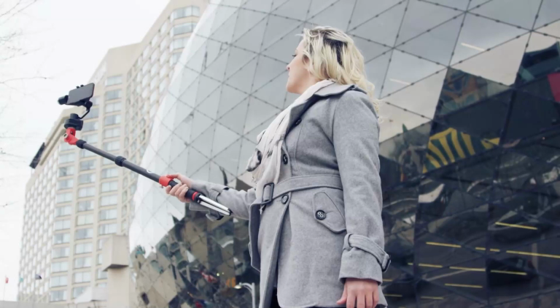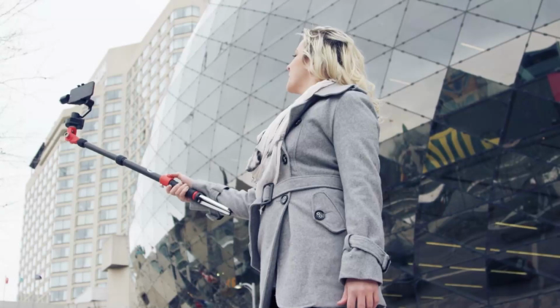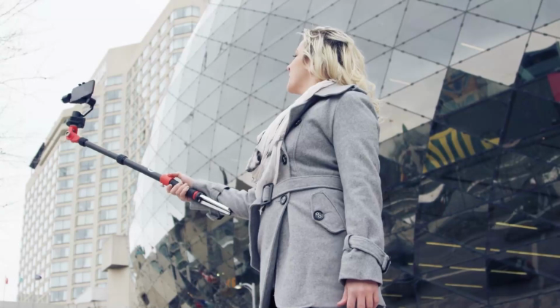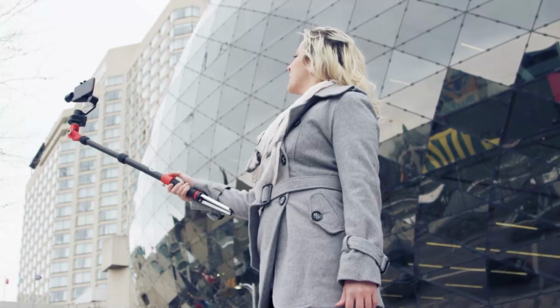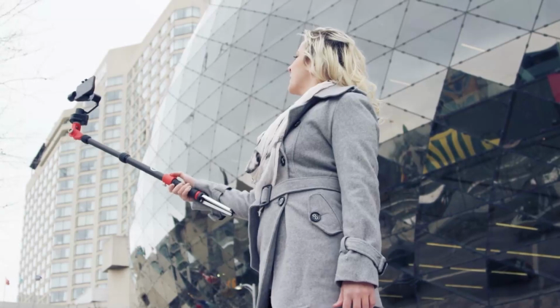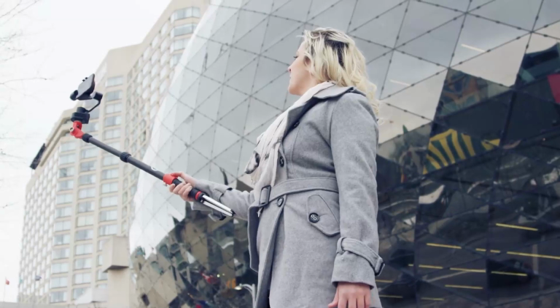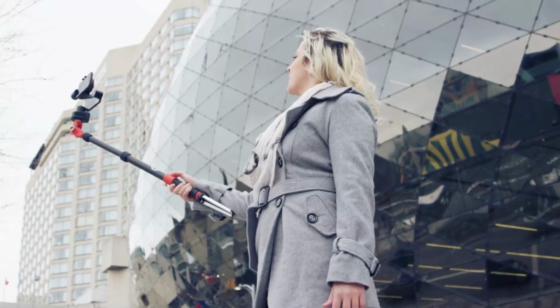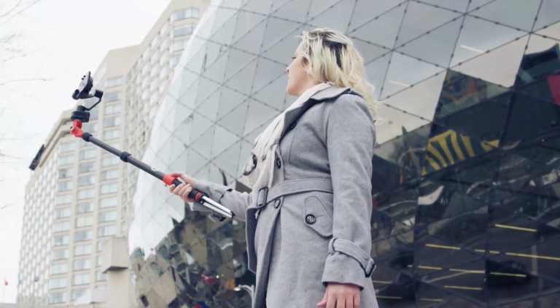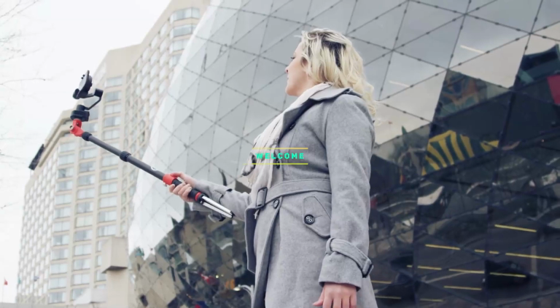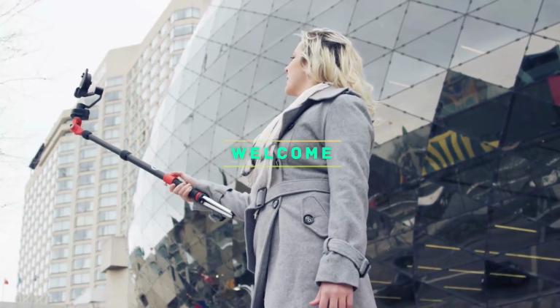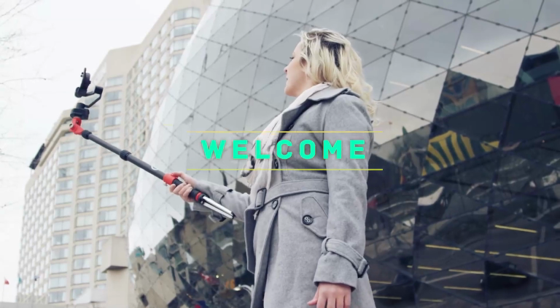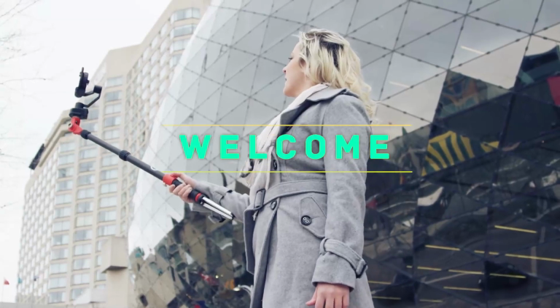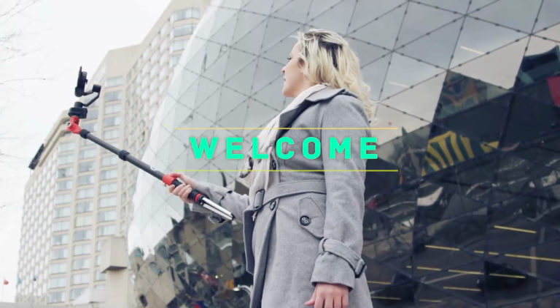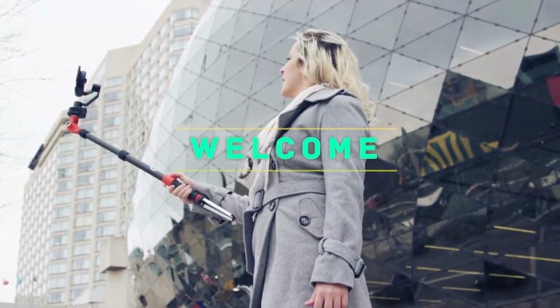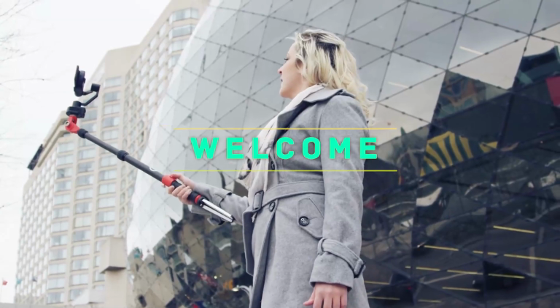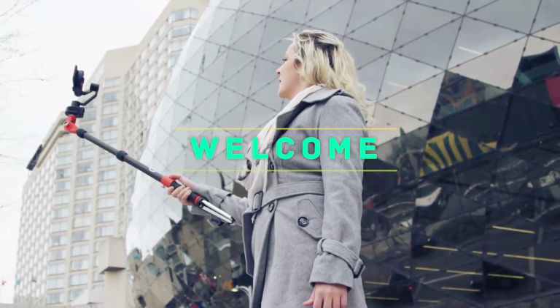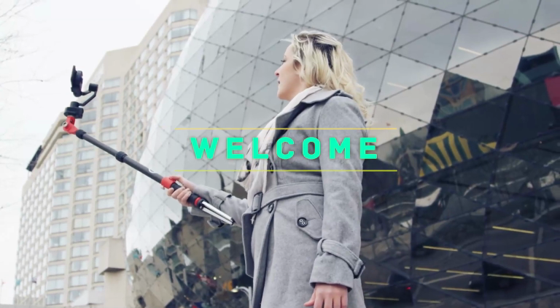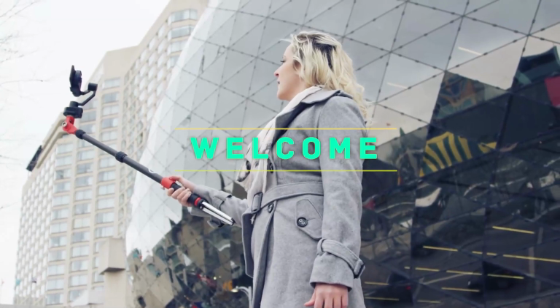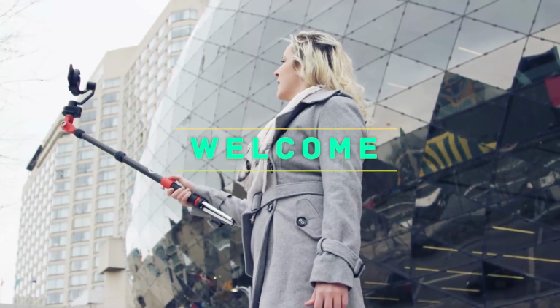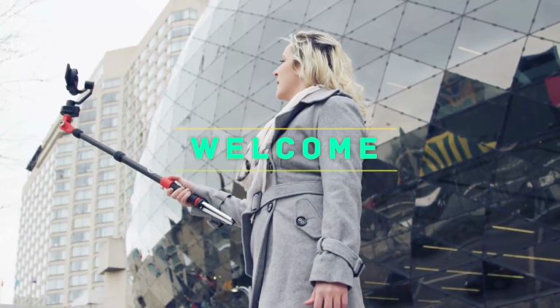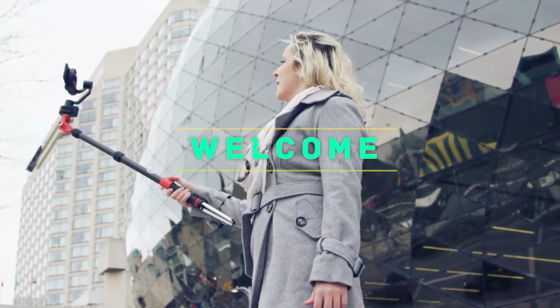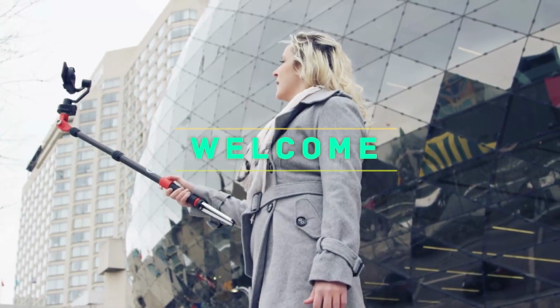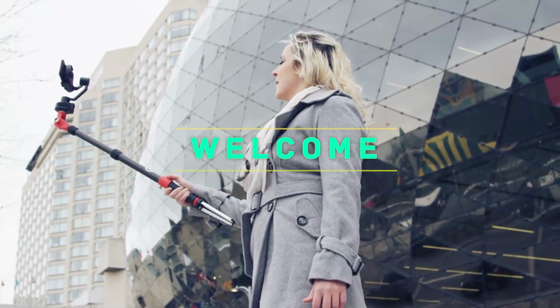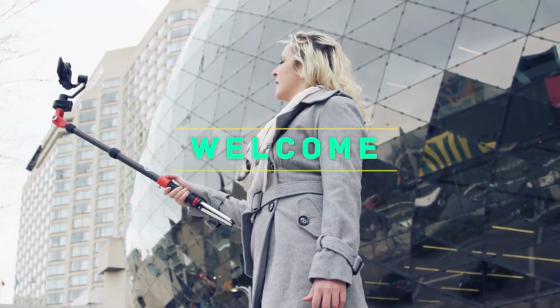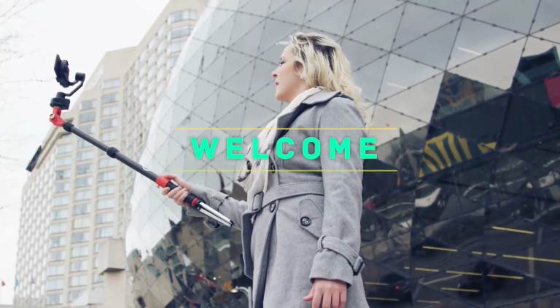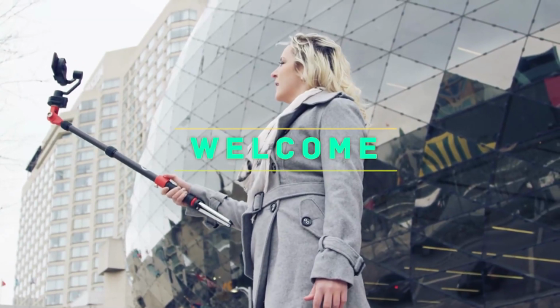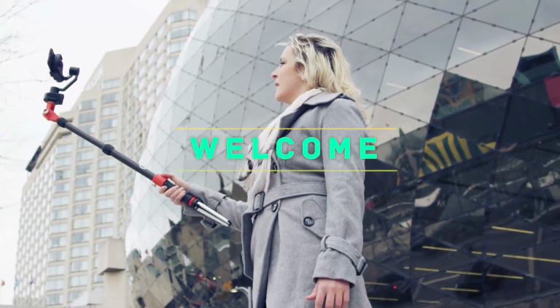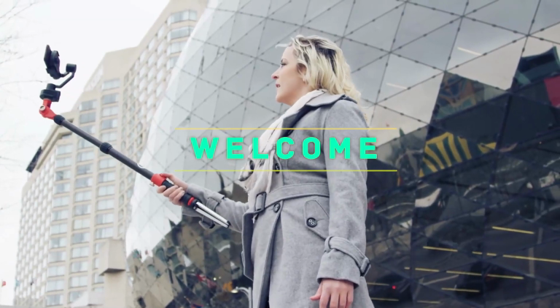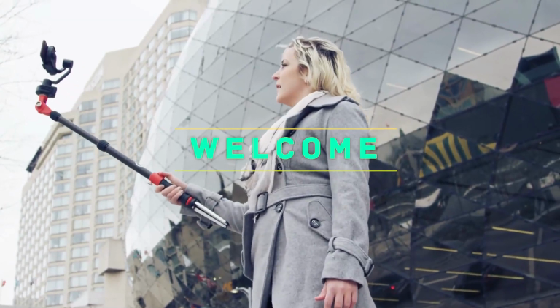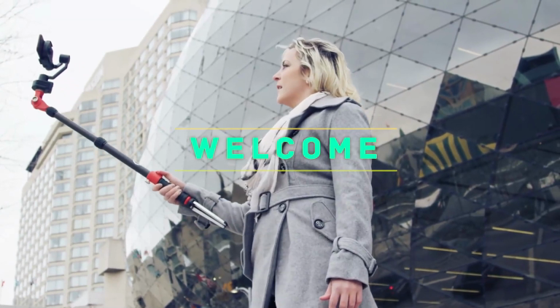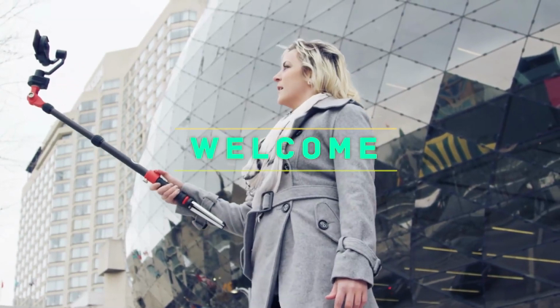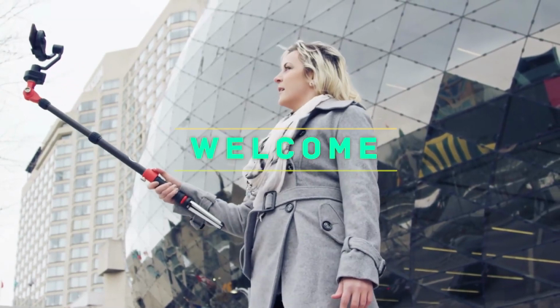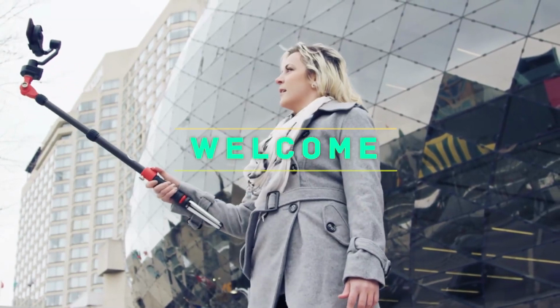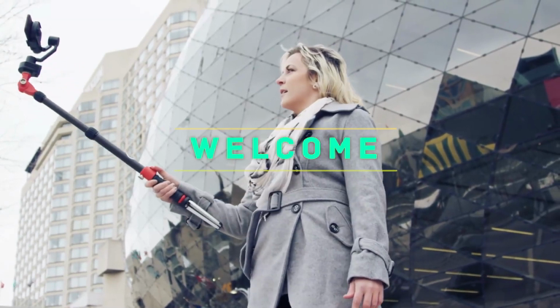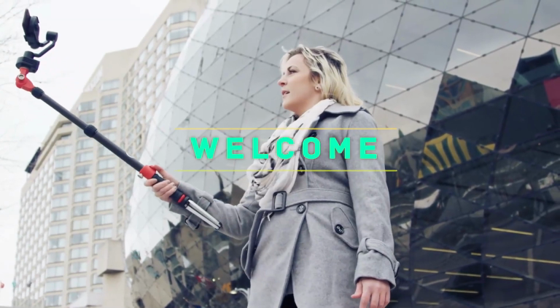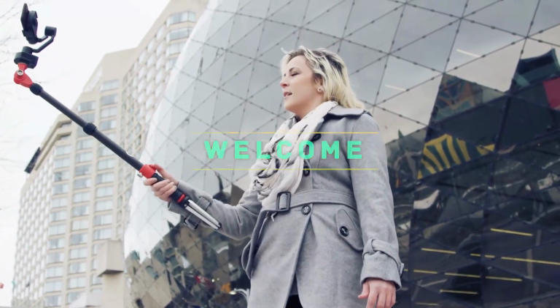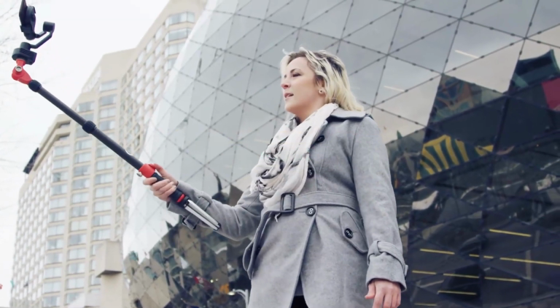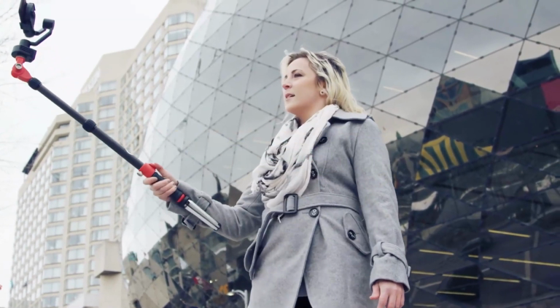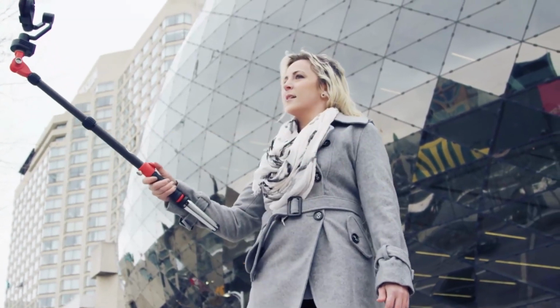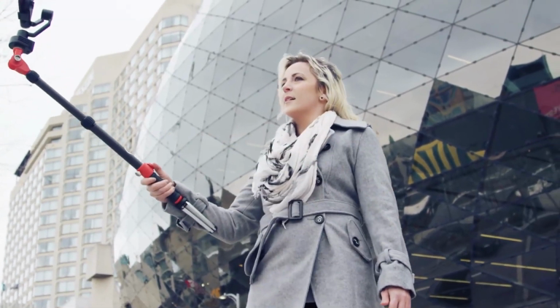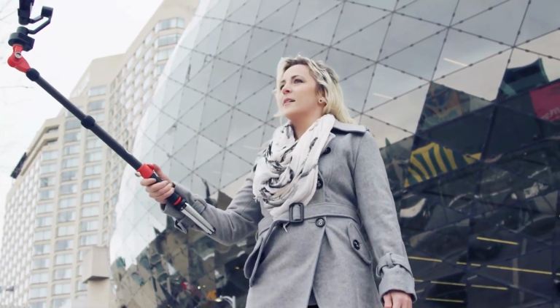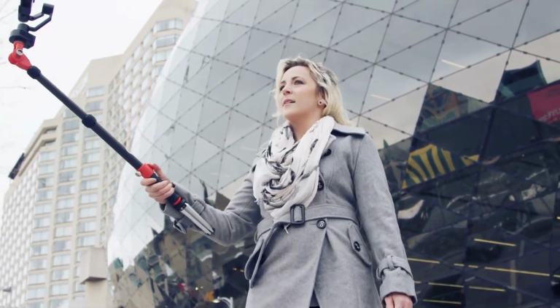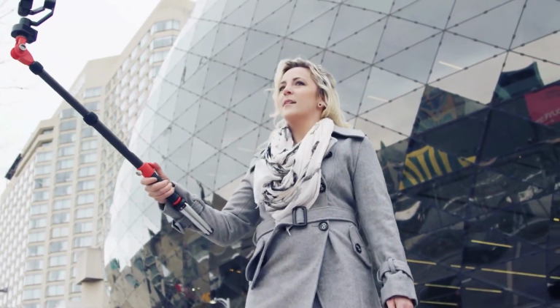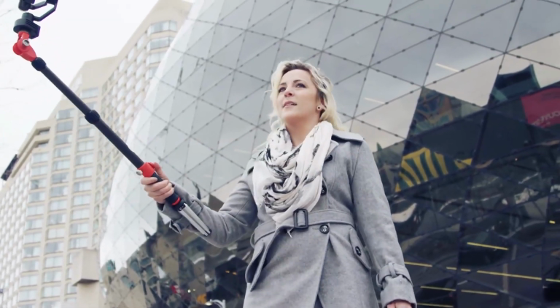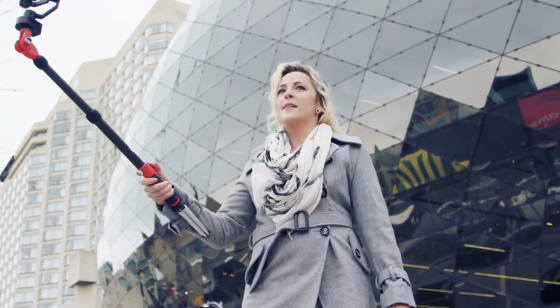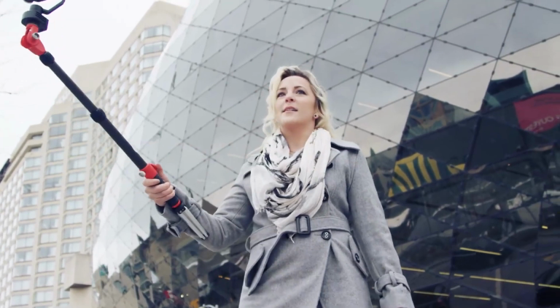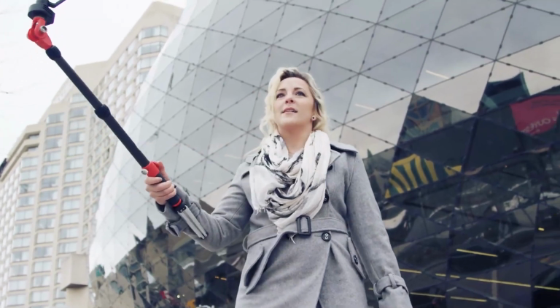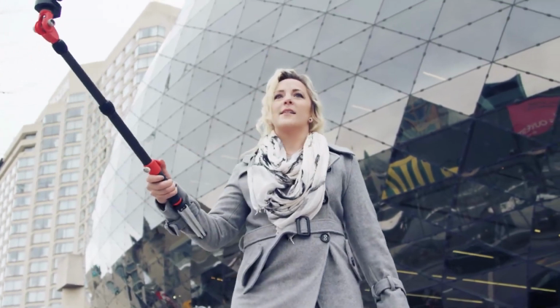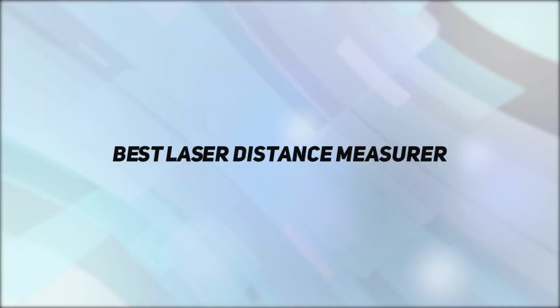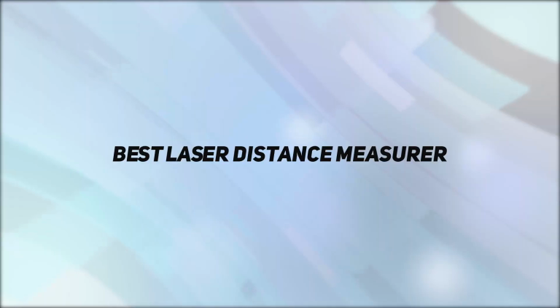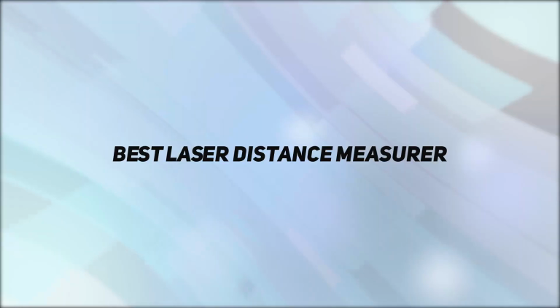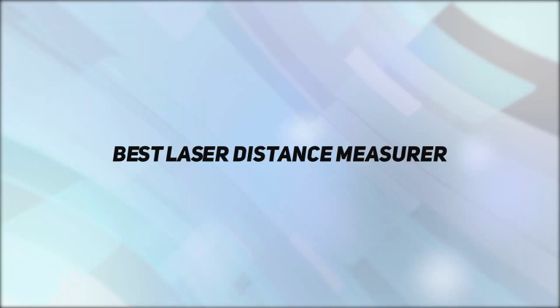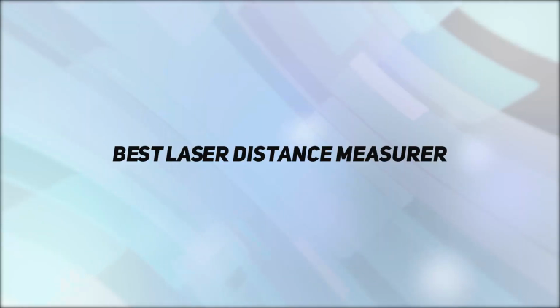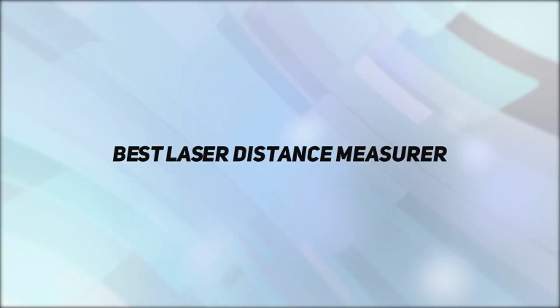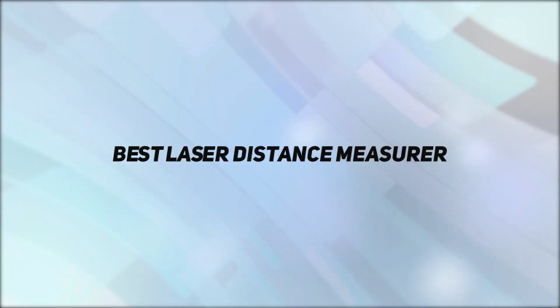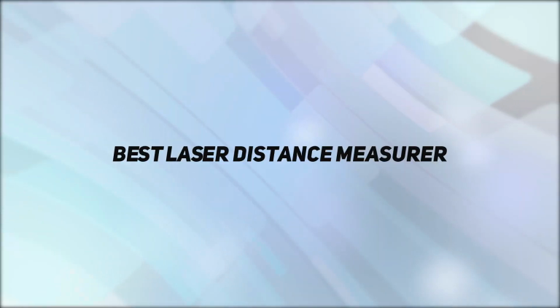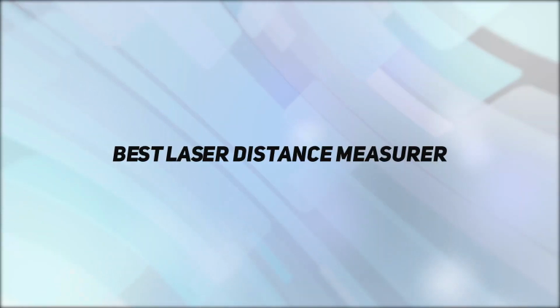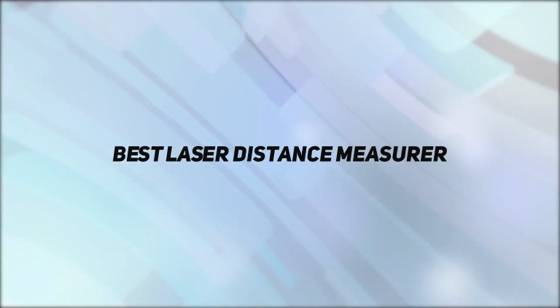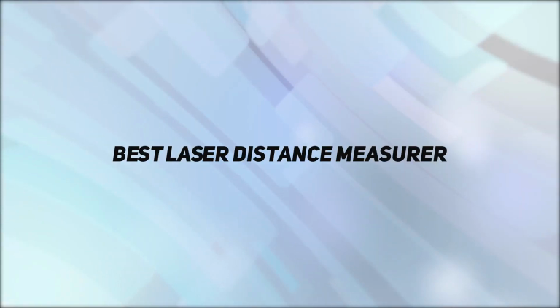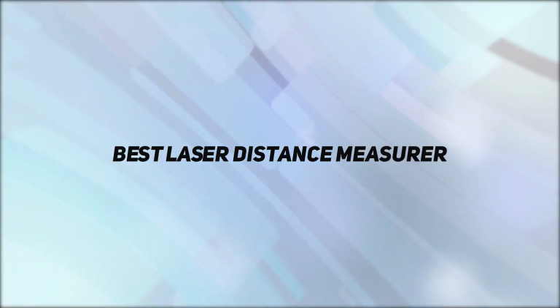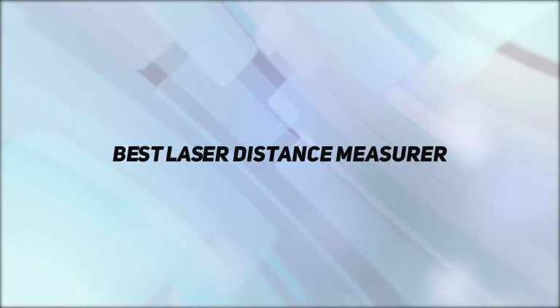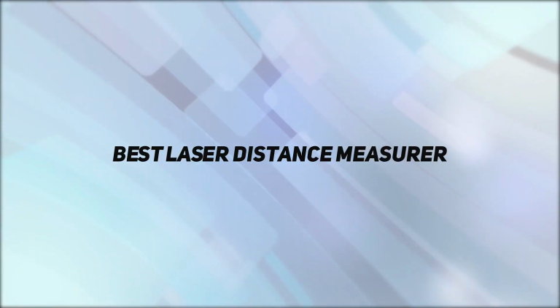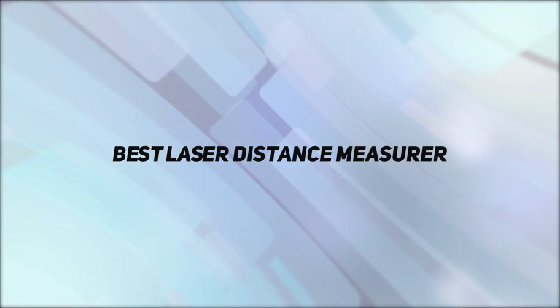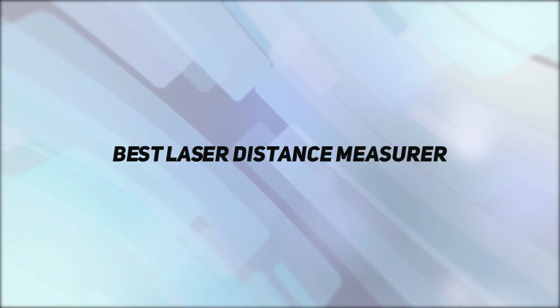Hey, welcome back to my channel. In this video, I'm going to talk about the top 5 best laser distance measurers.